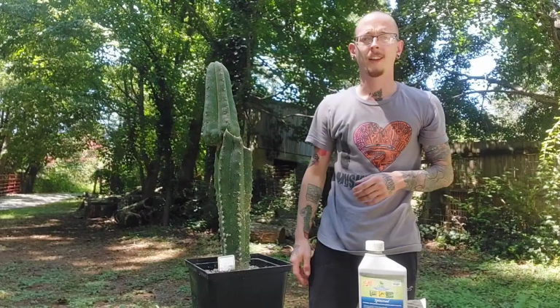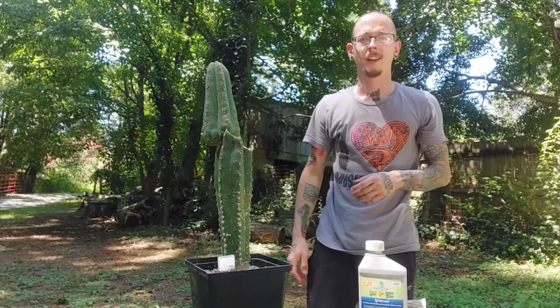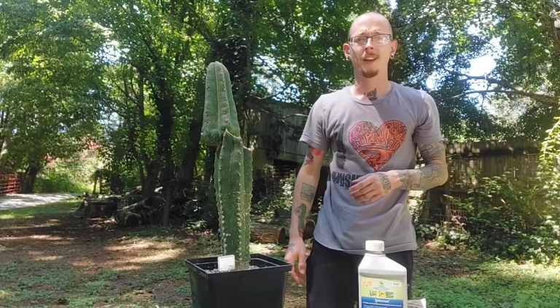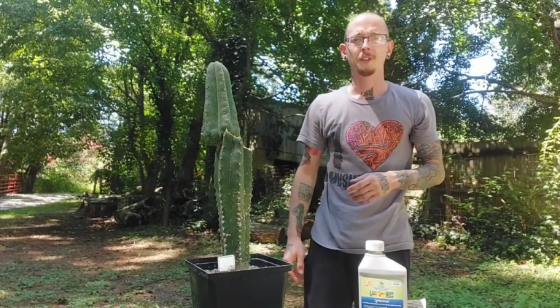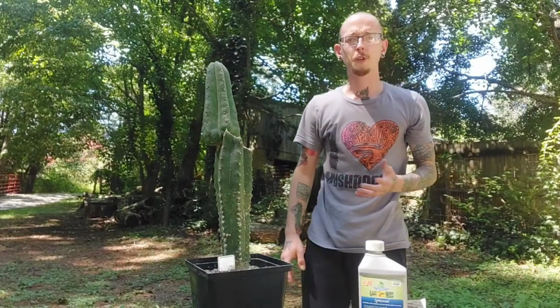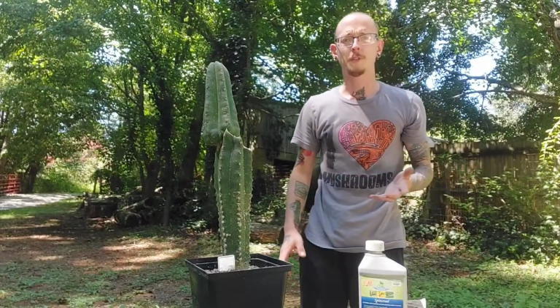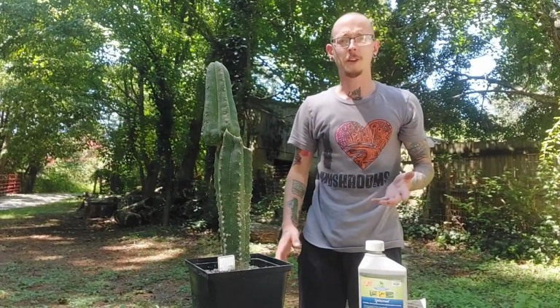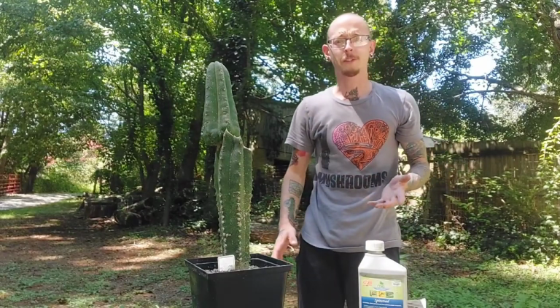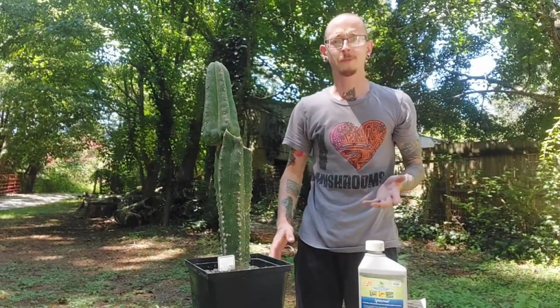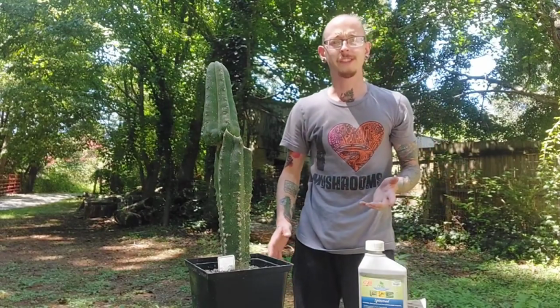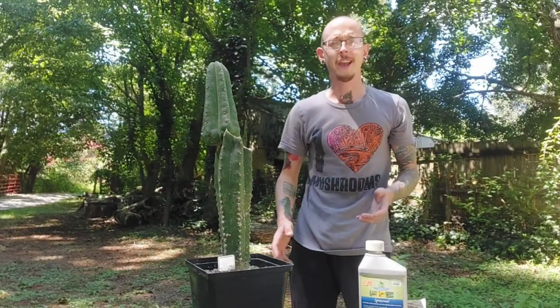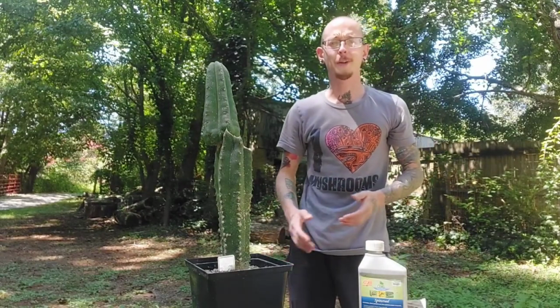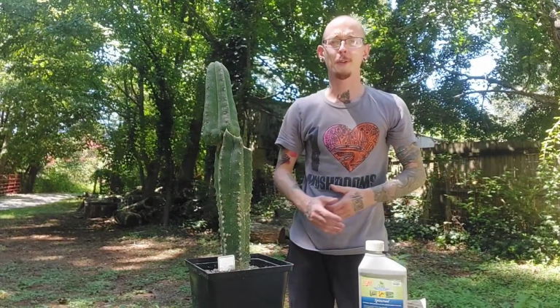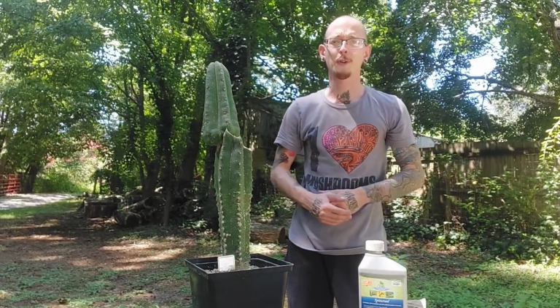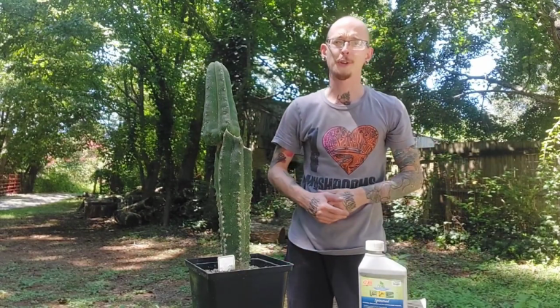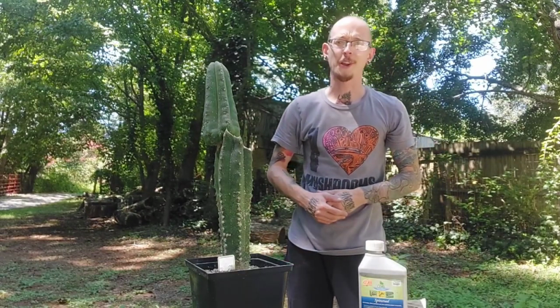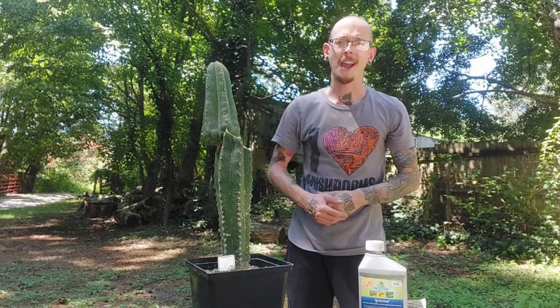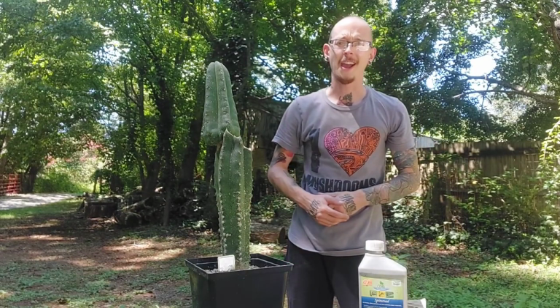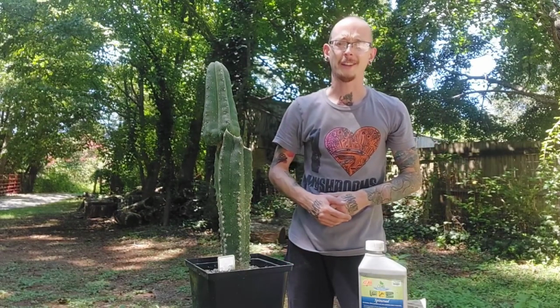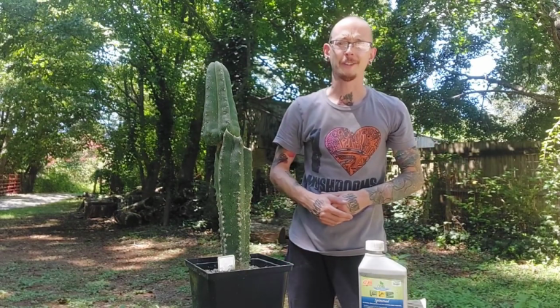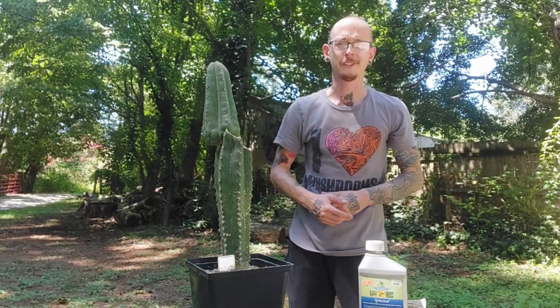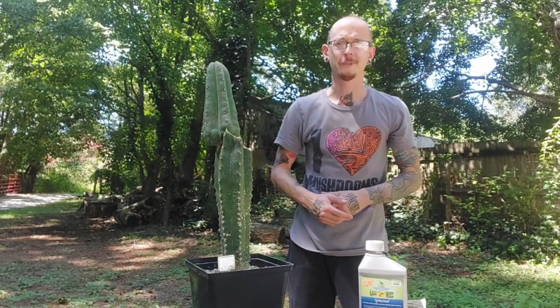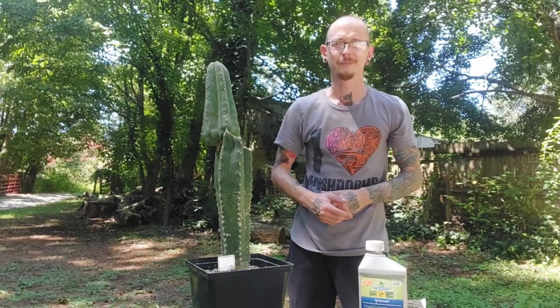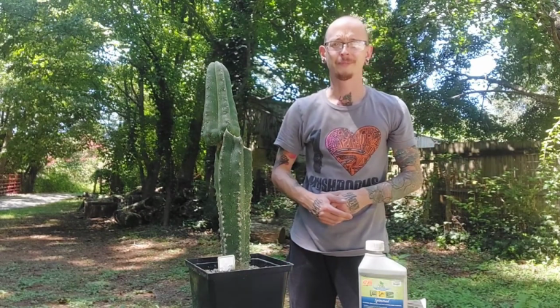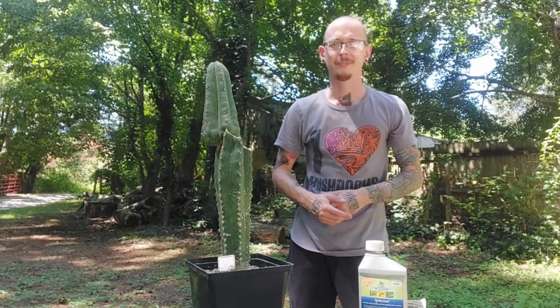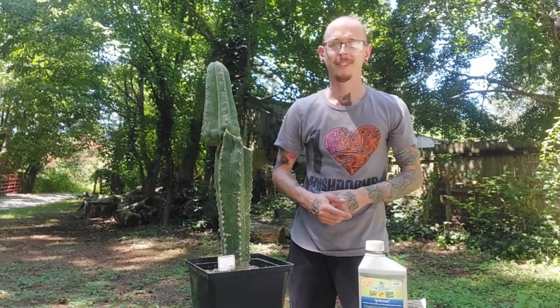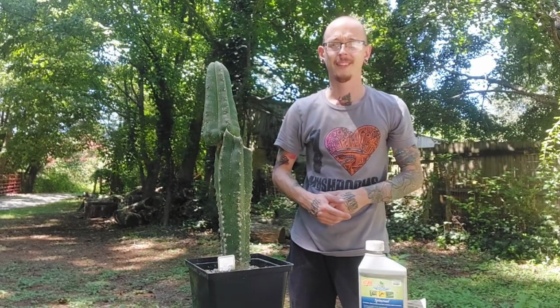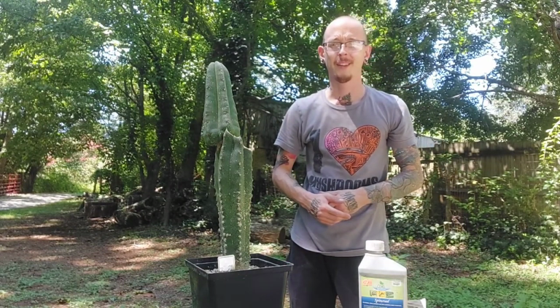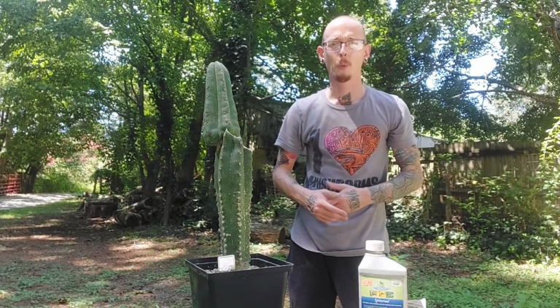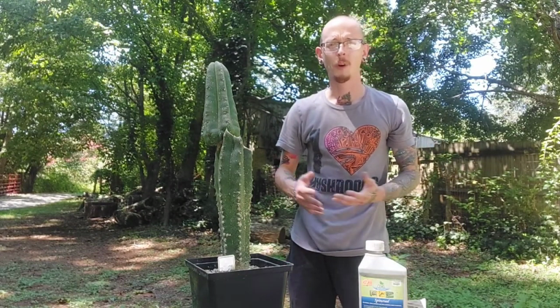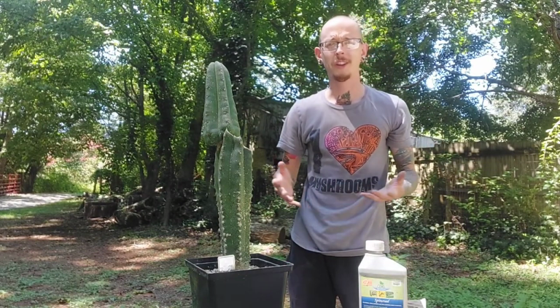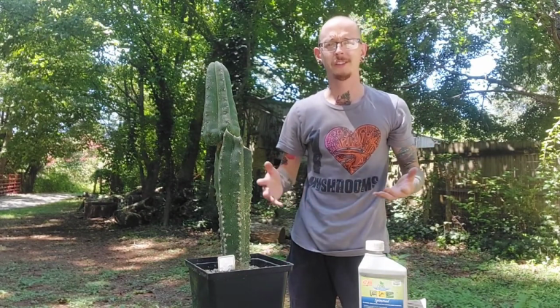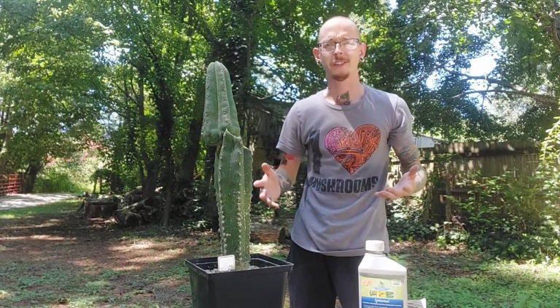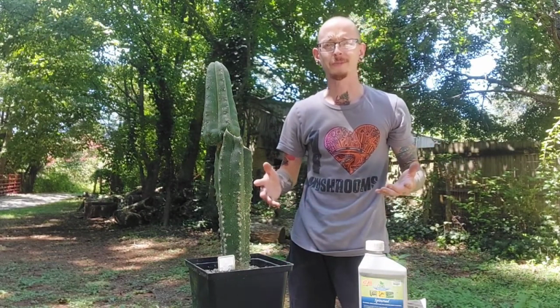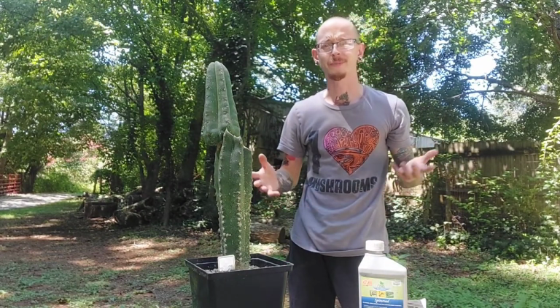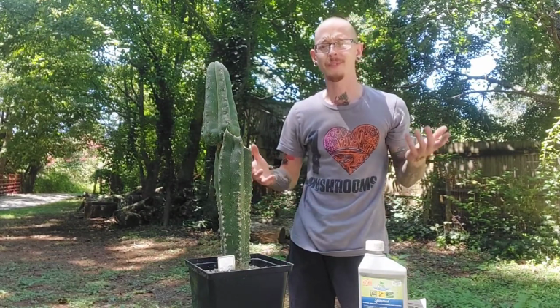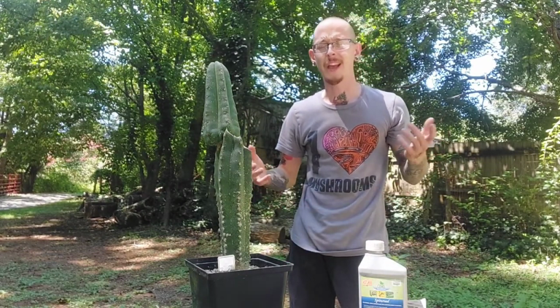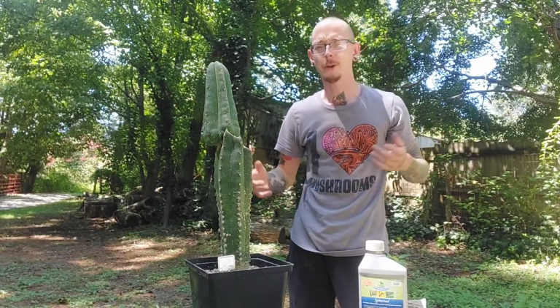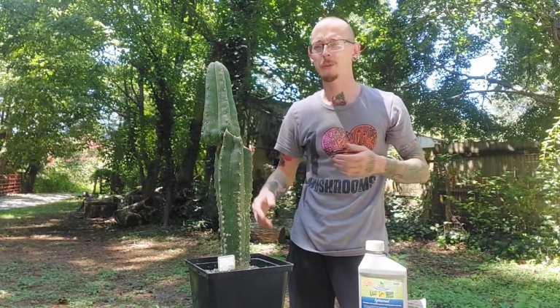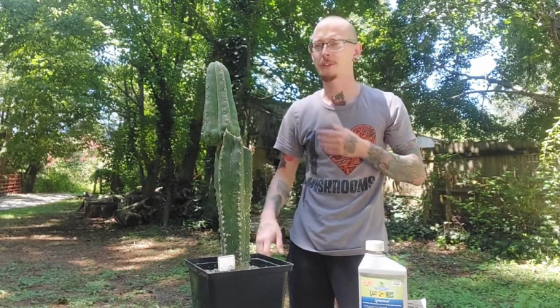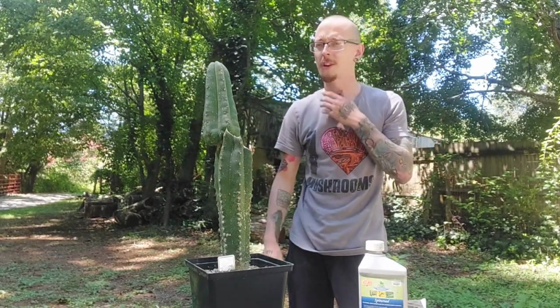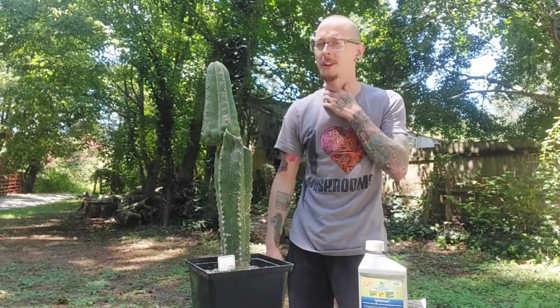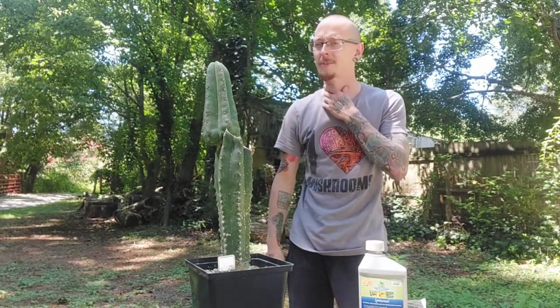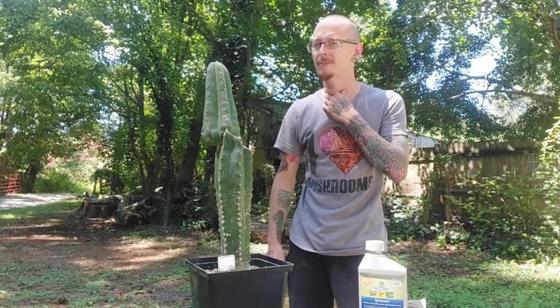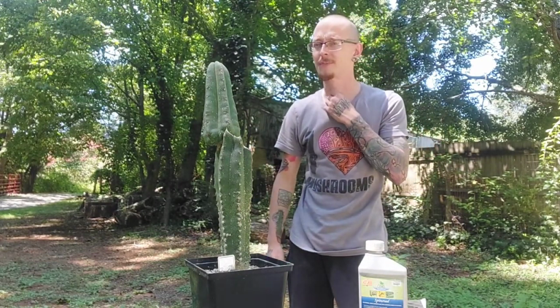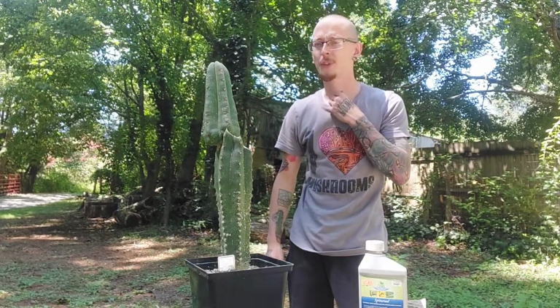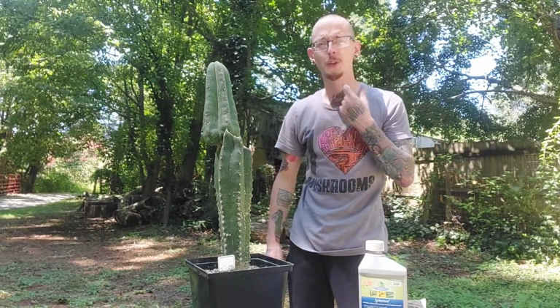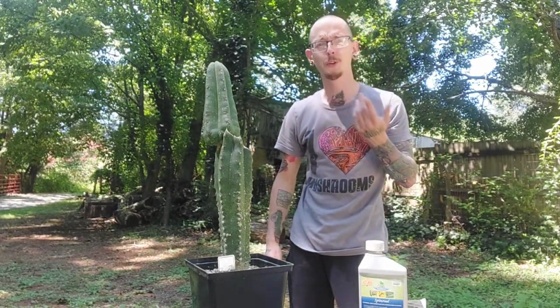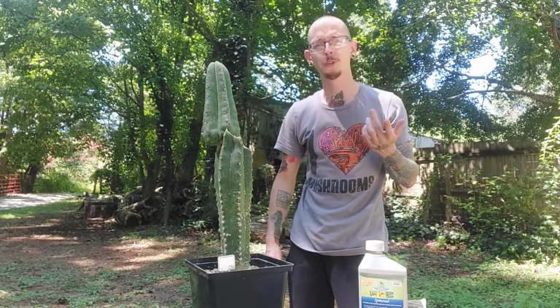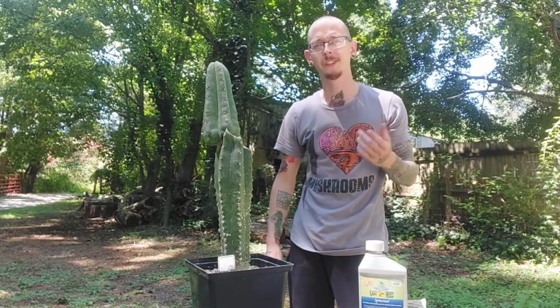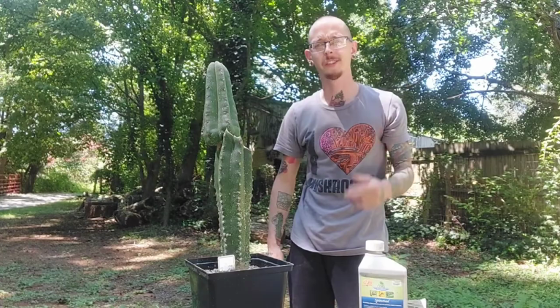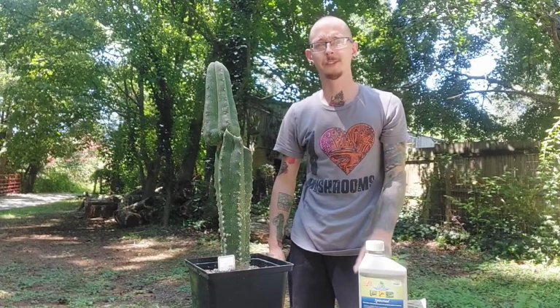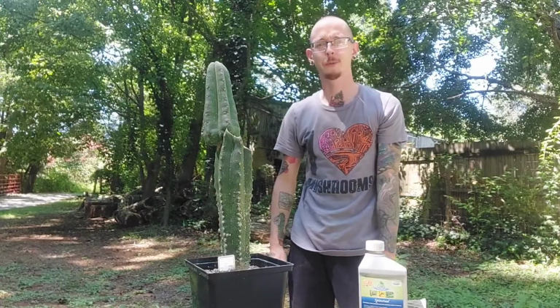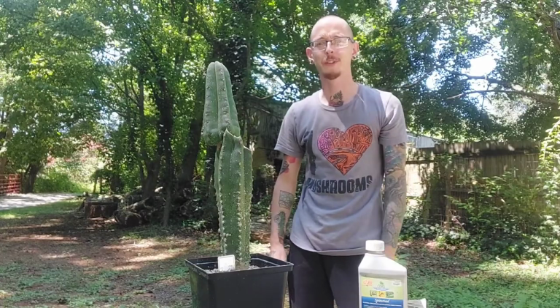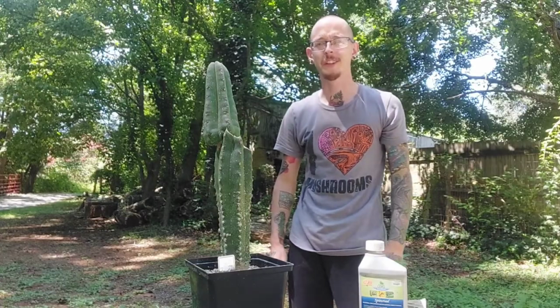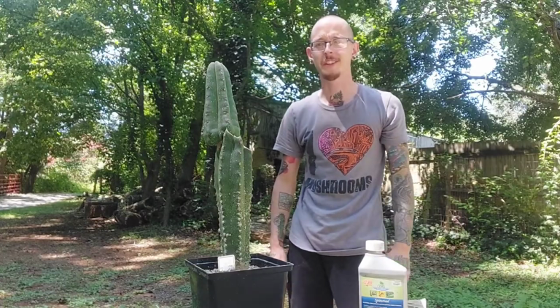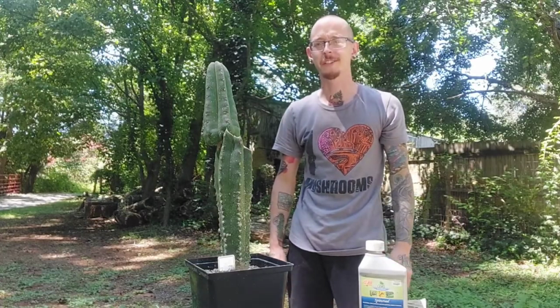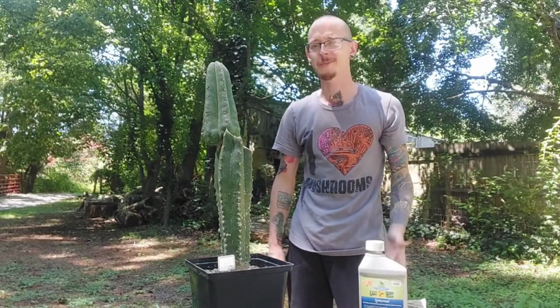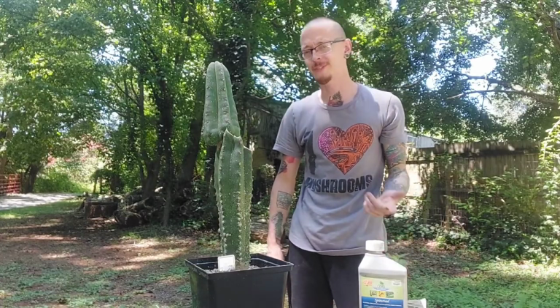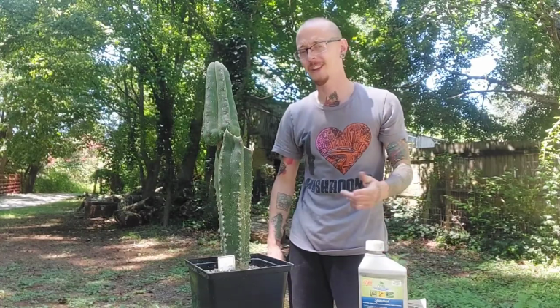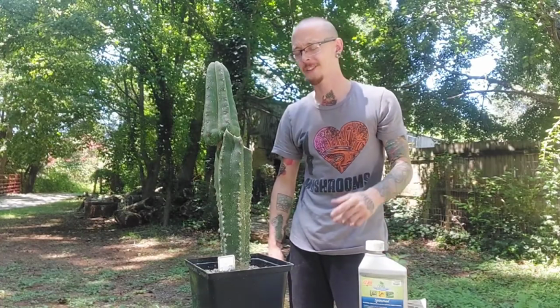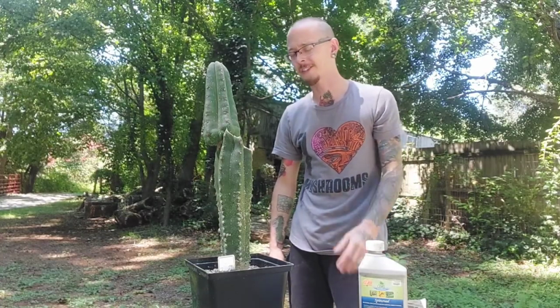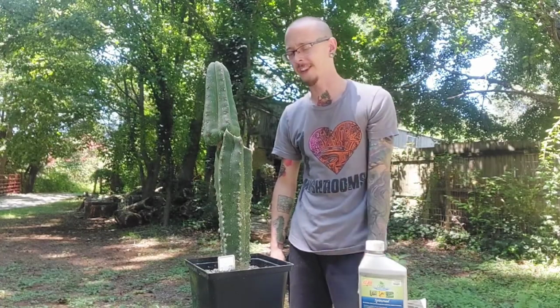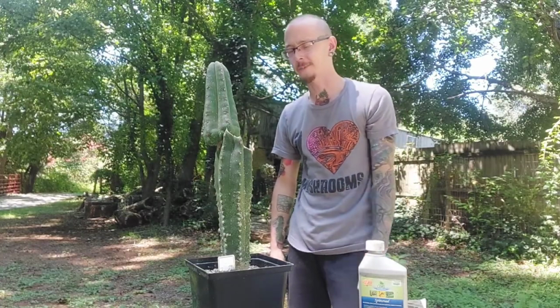So you've got some scale on your cactus. What is it? How do we treat it? The good news is it's really easy. Check this out.